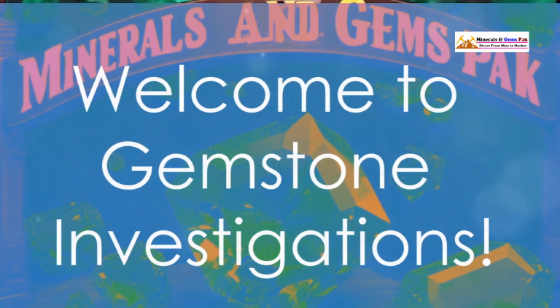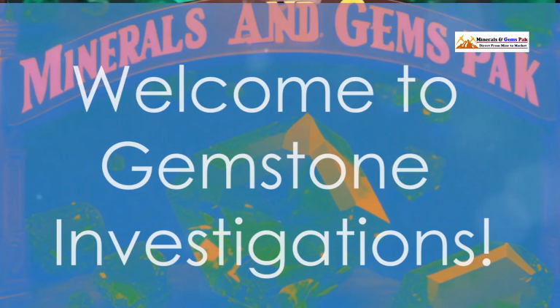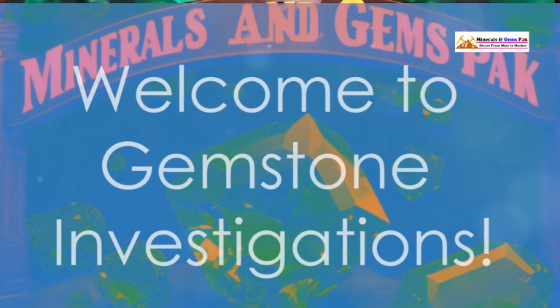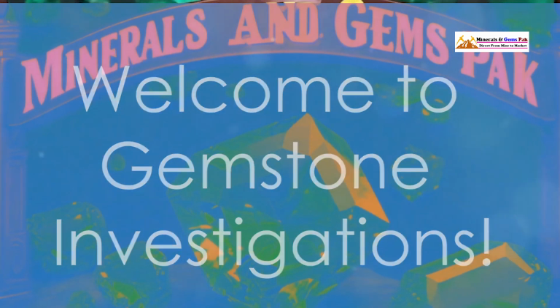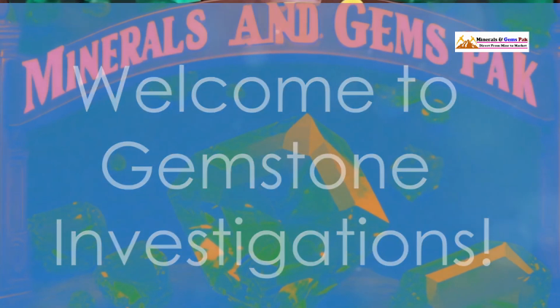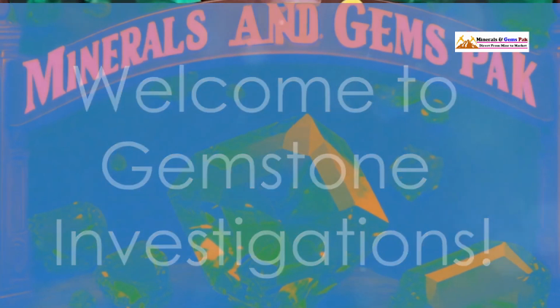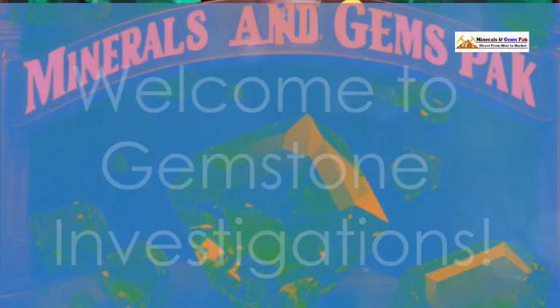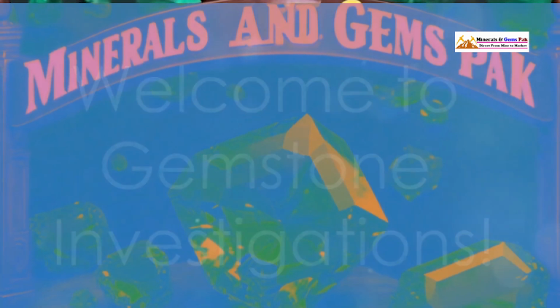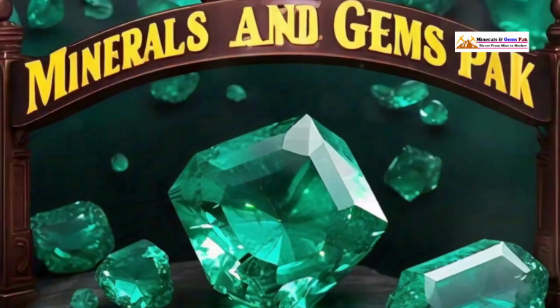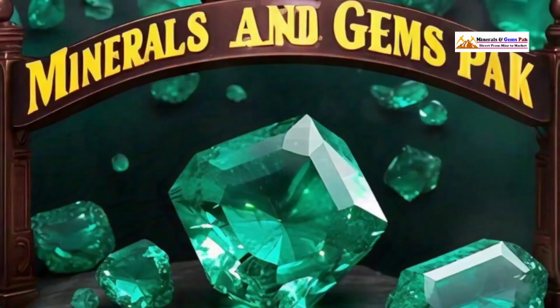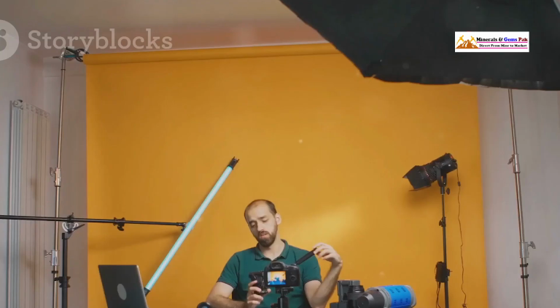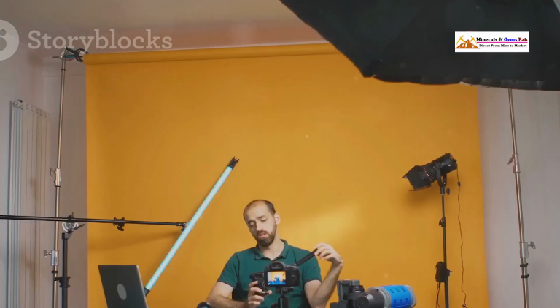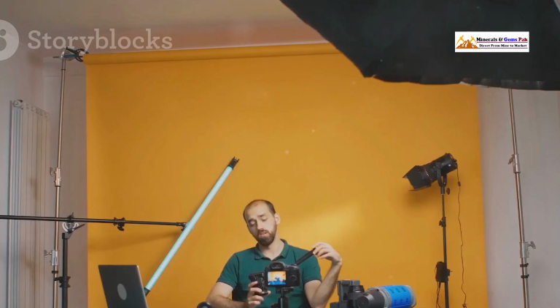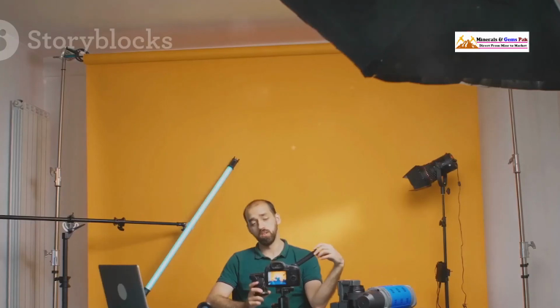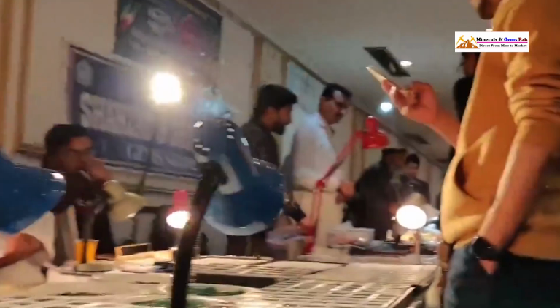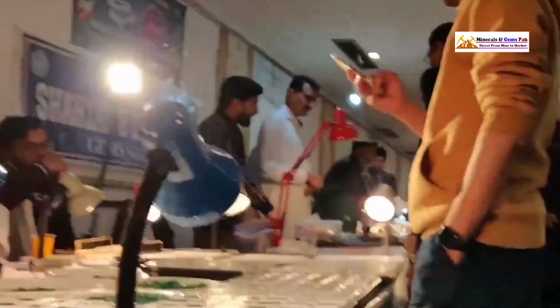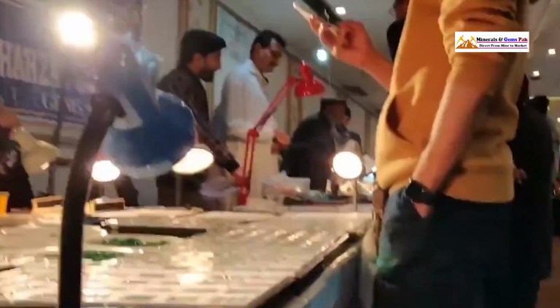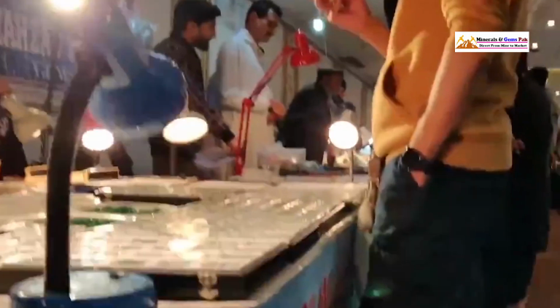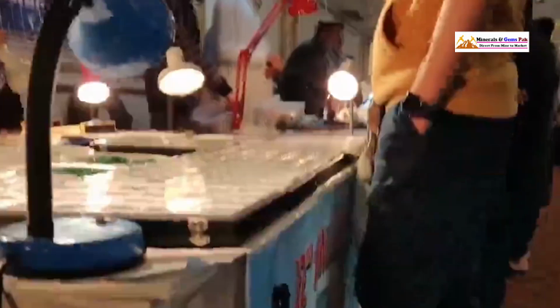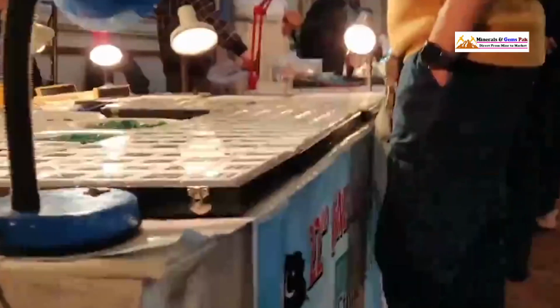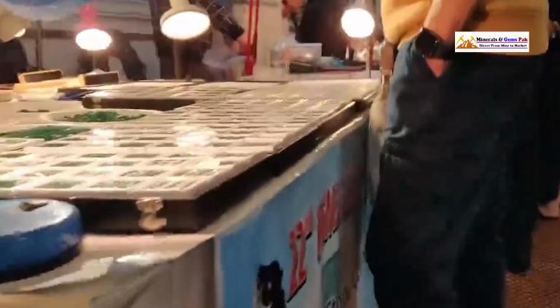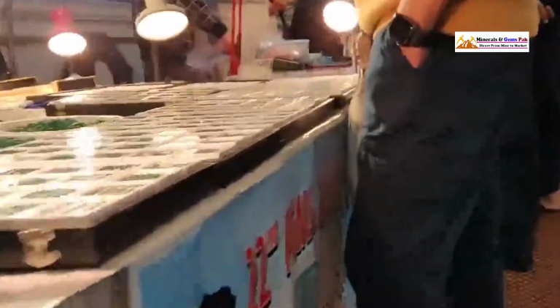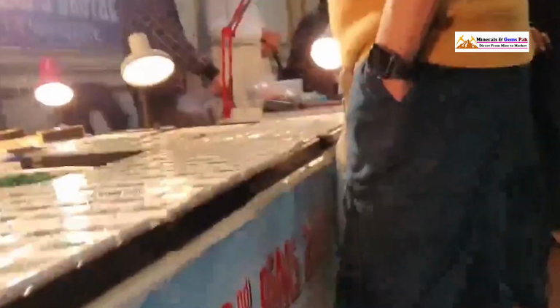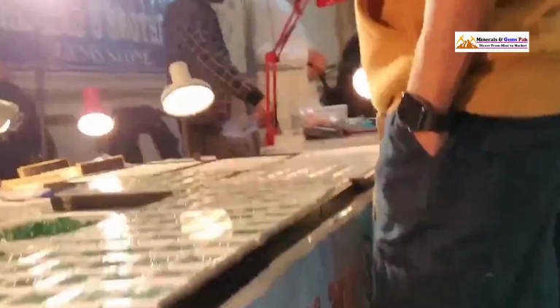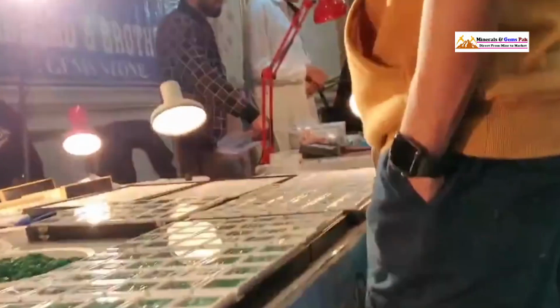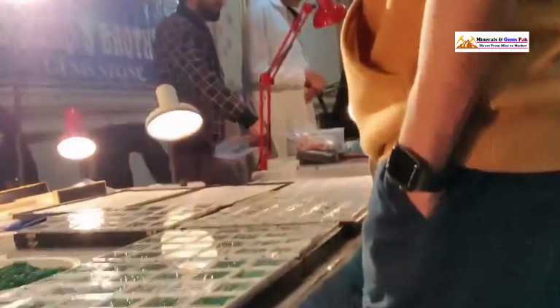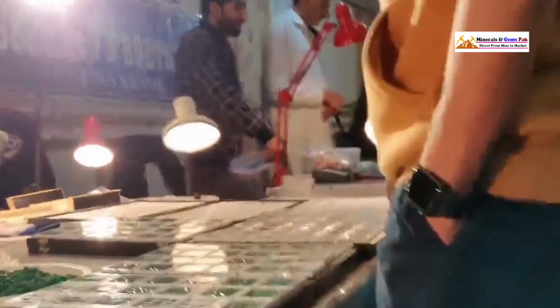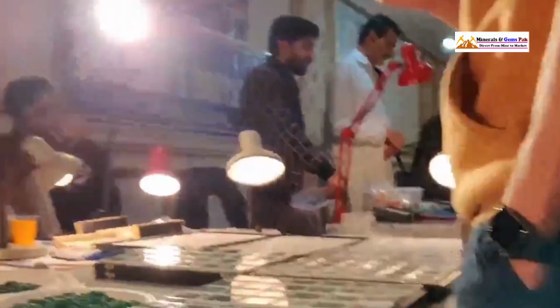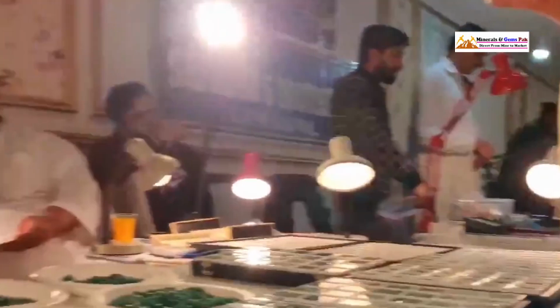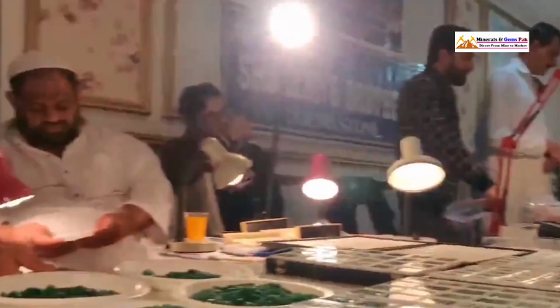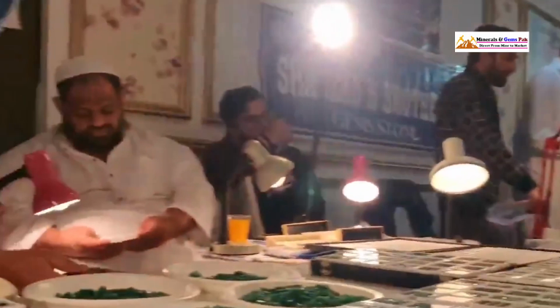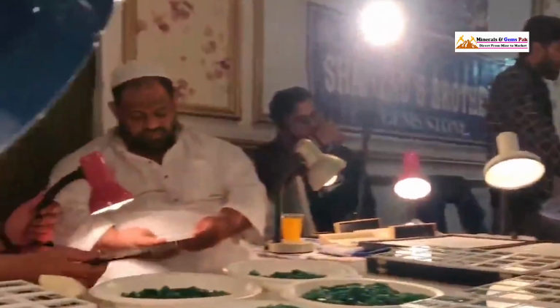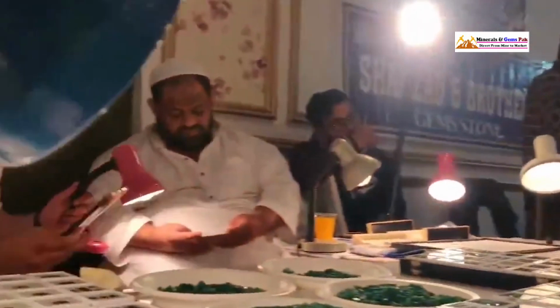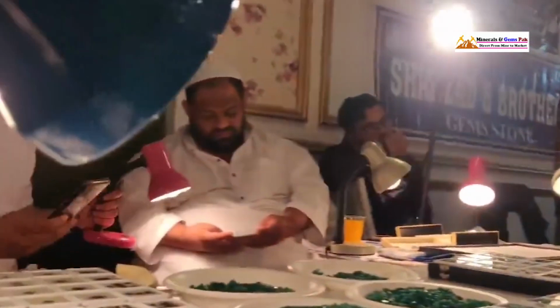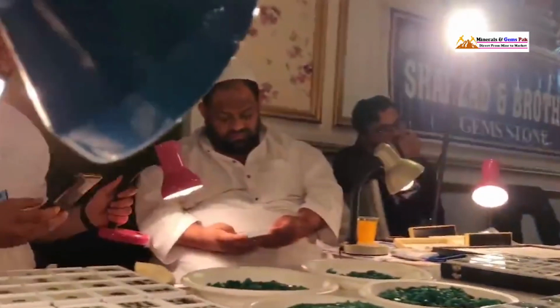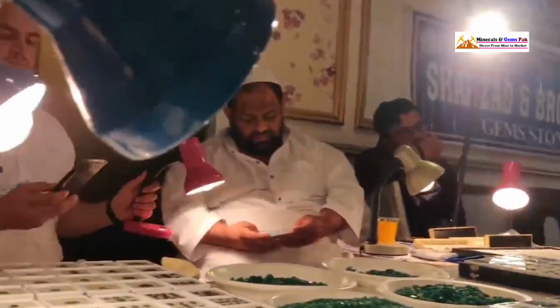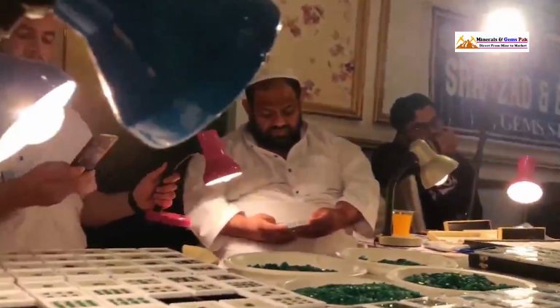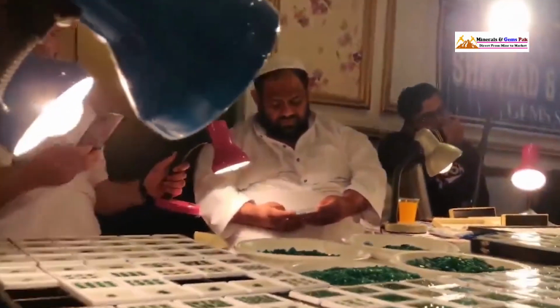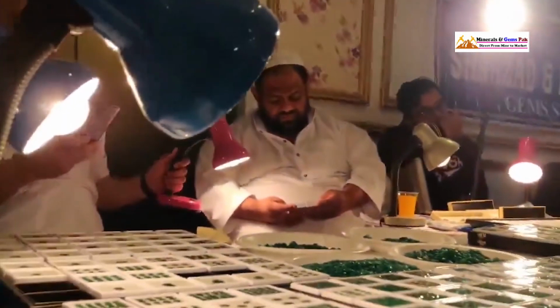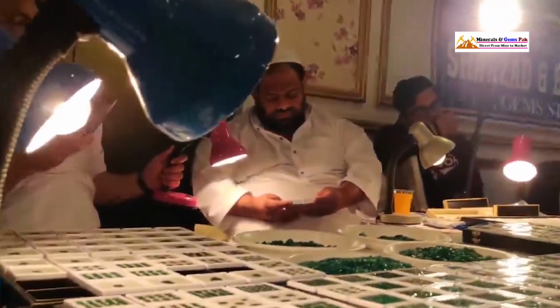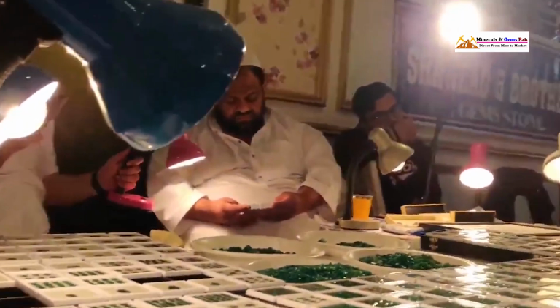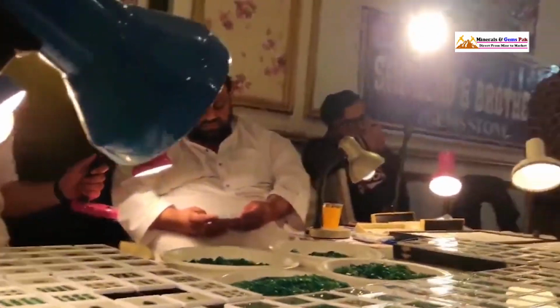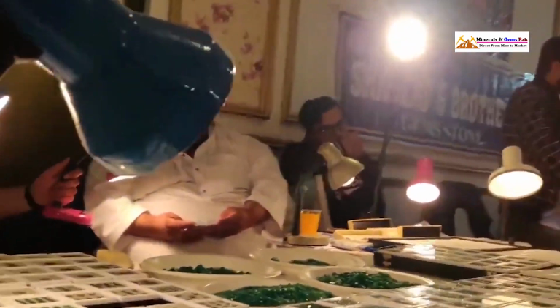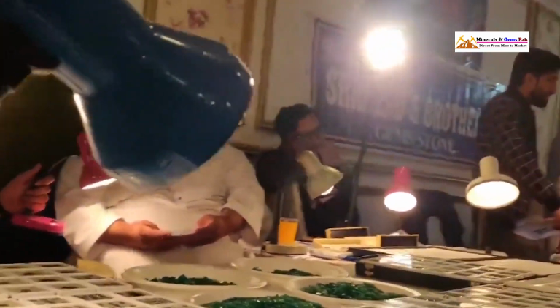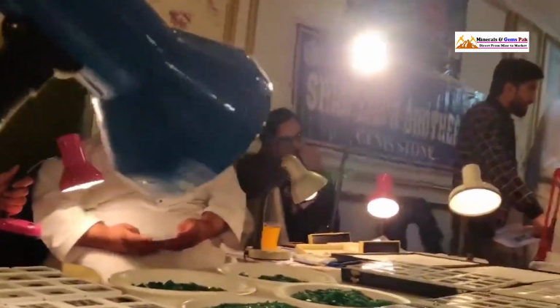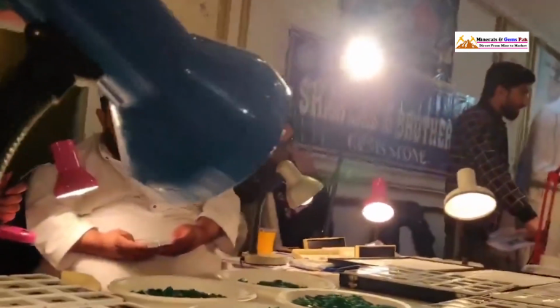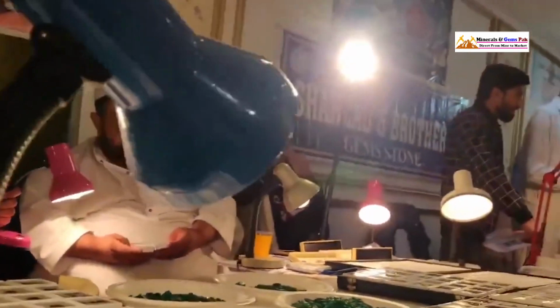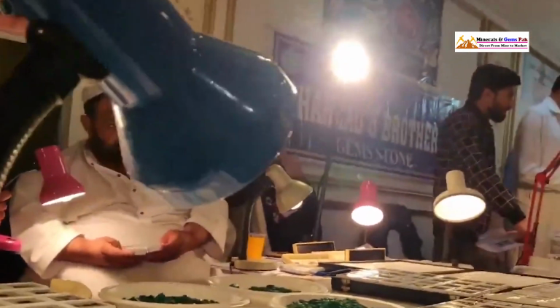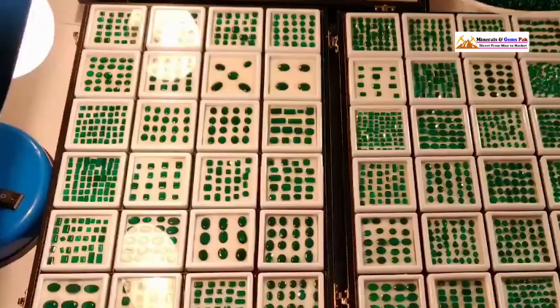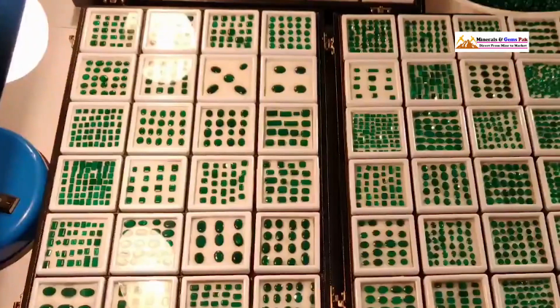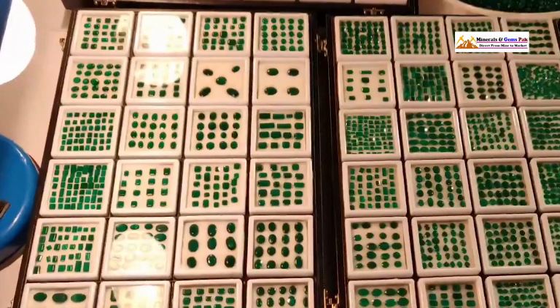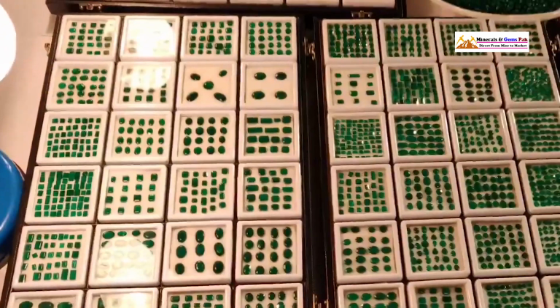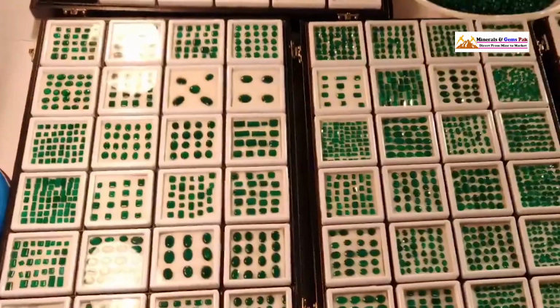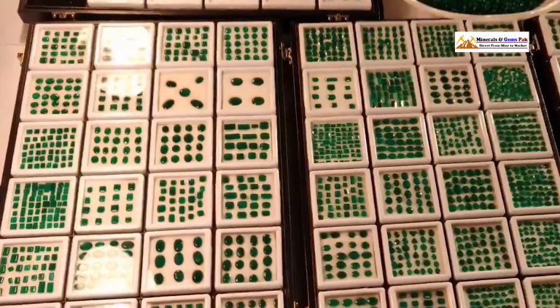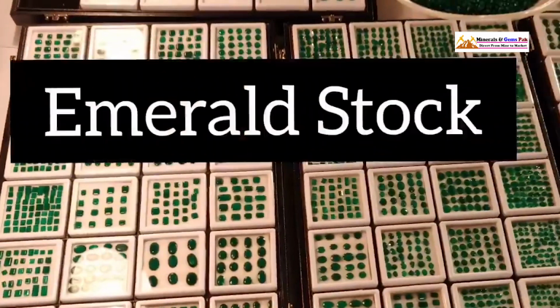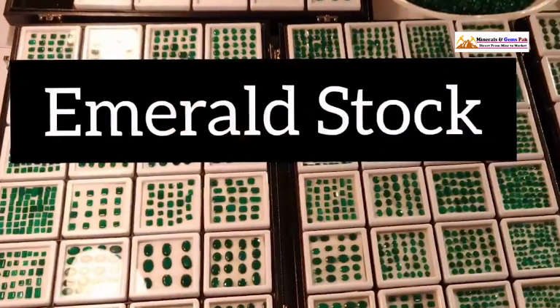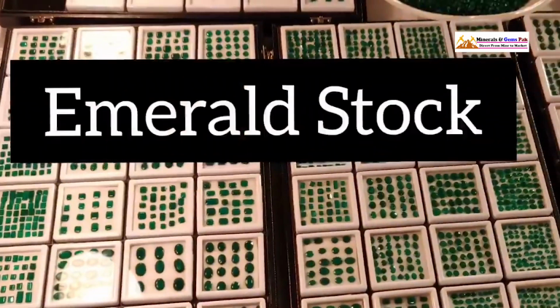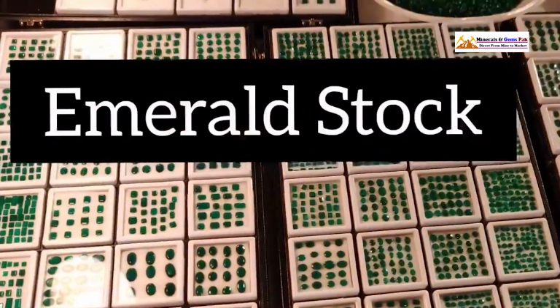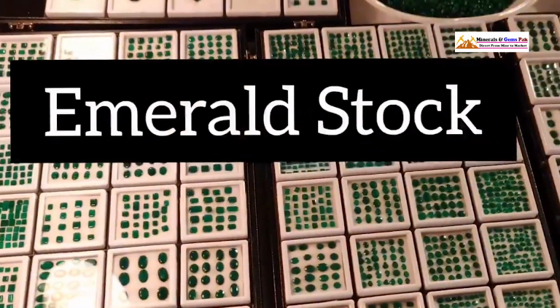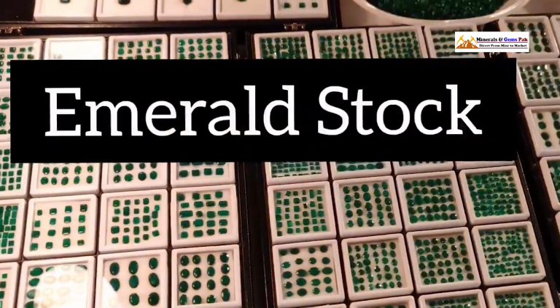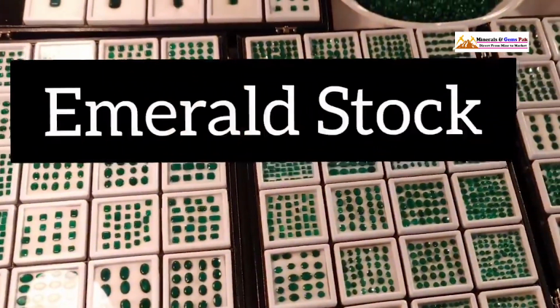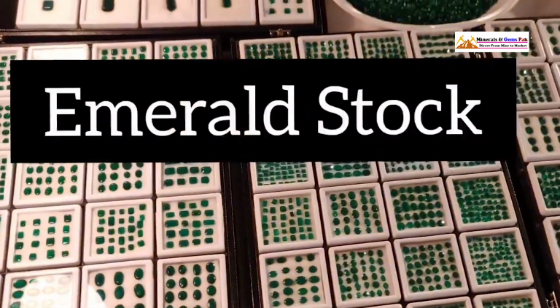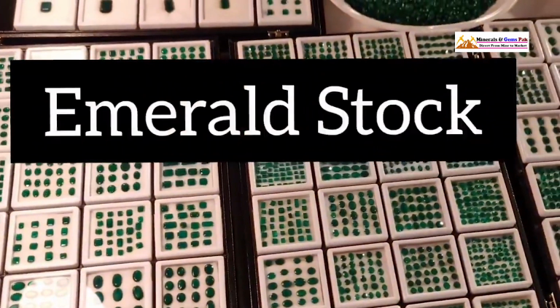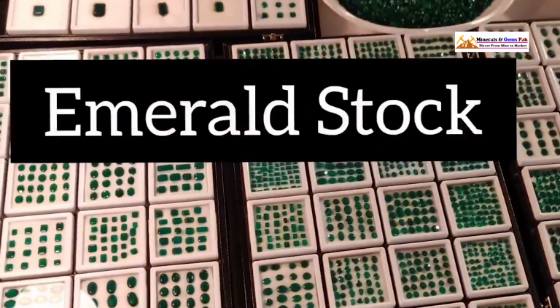What's up everybody? Welcome to Minerals and Gems Pack Channel. Today we're diving deep into the world of gemstones, specifically emeralds.